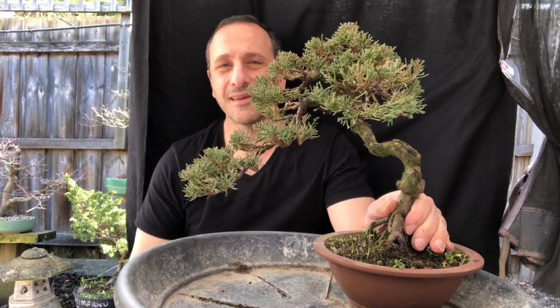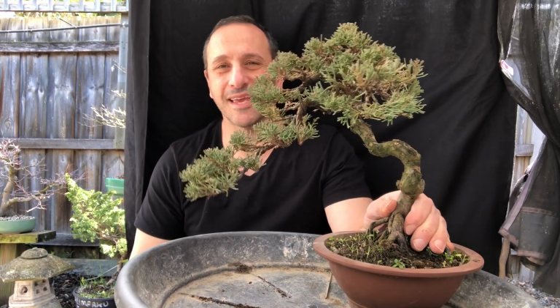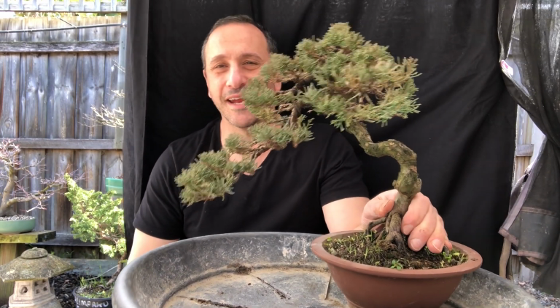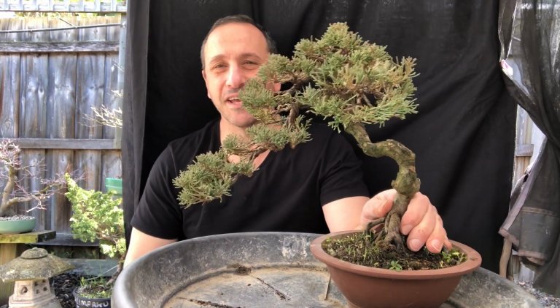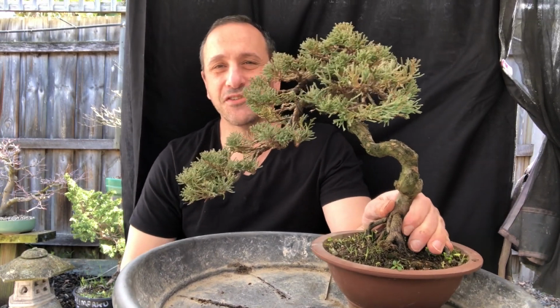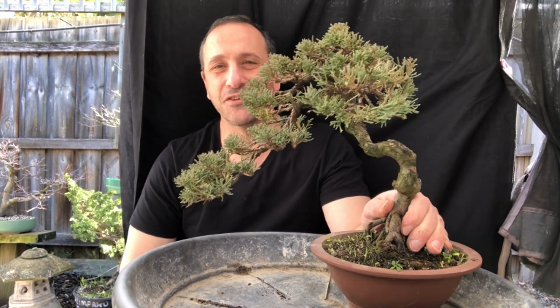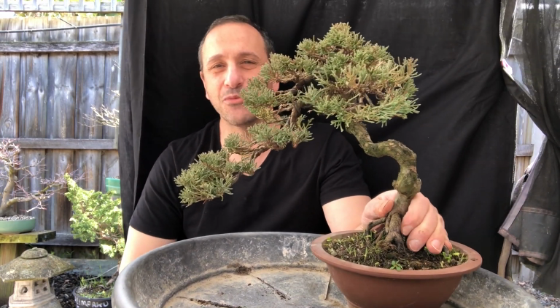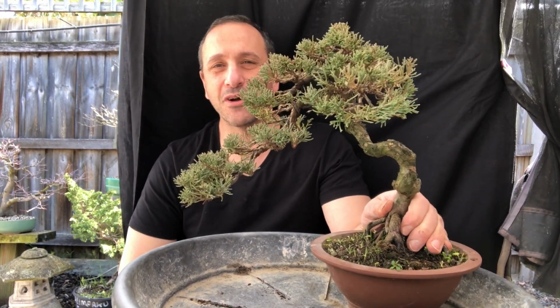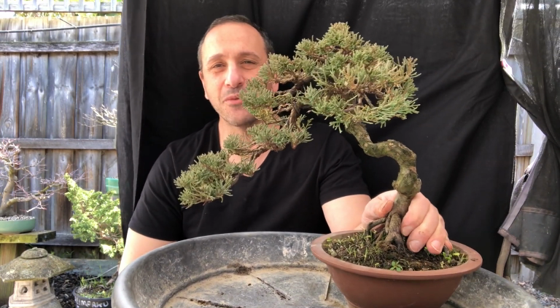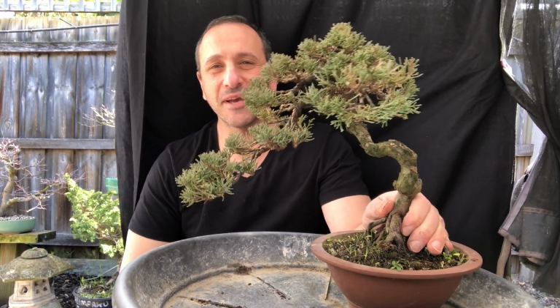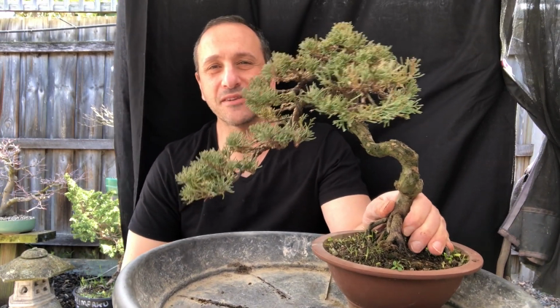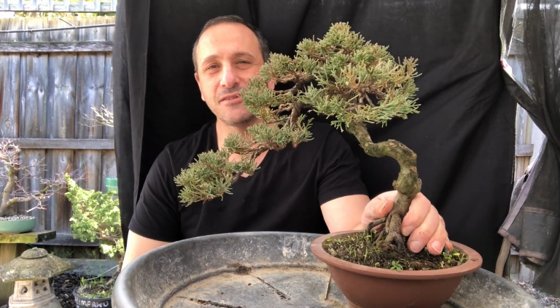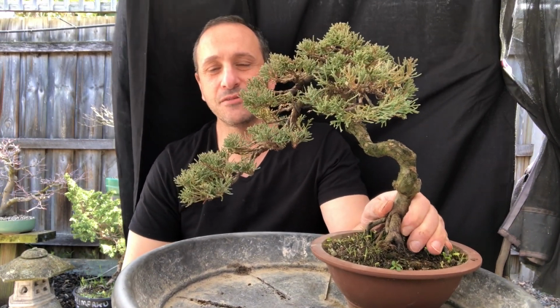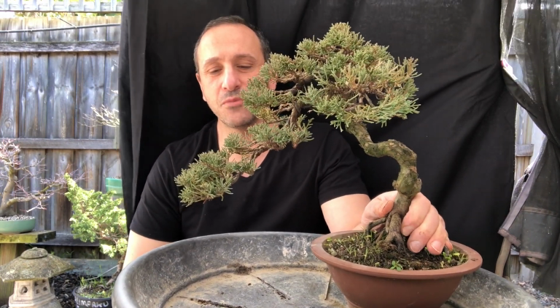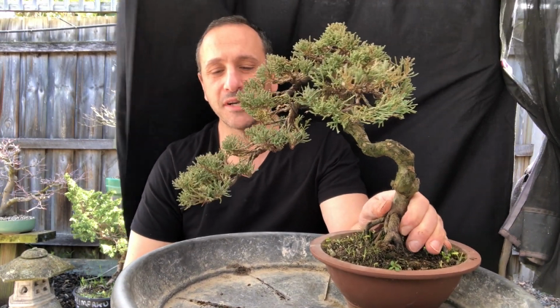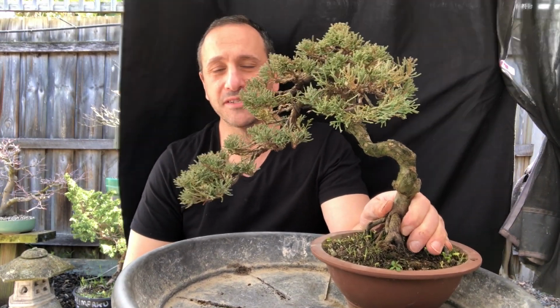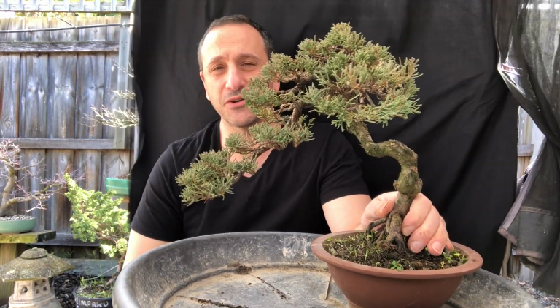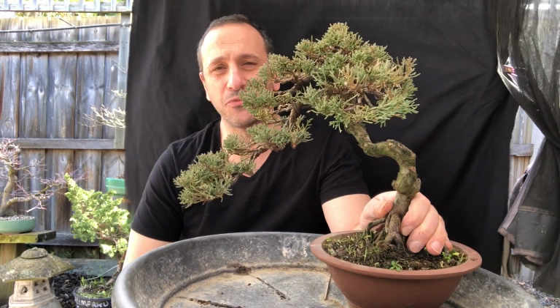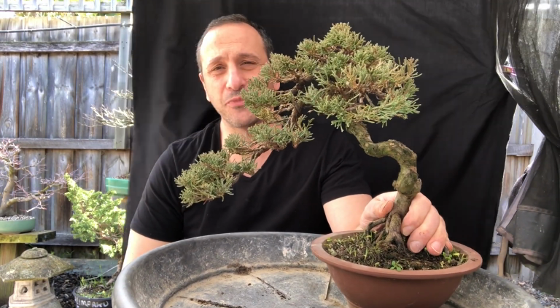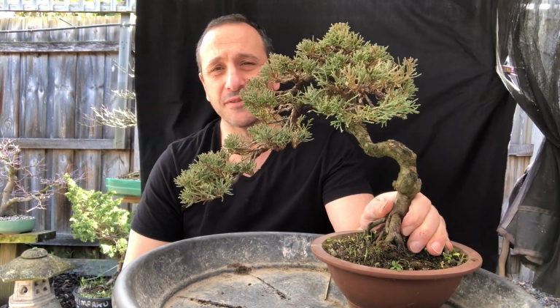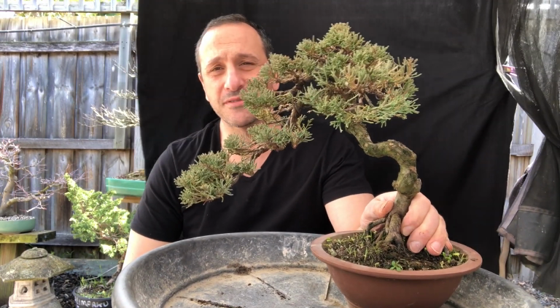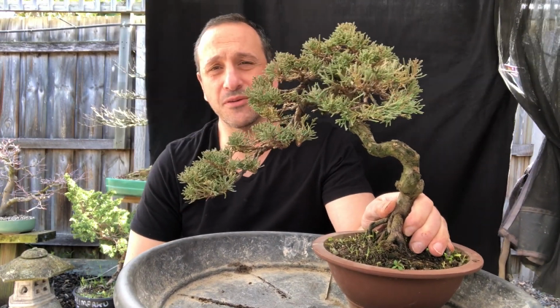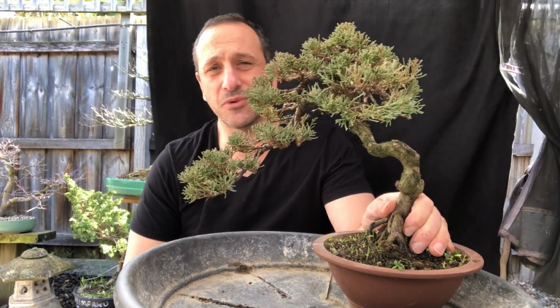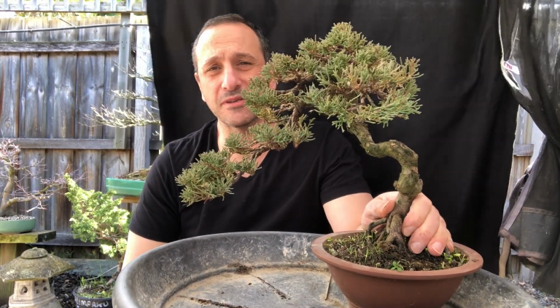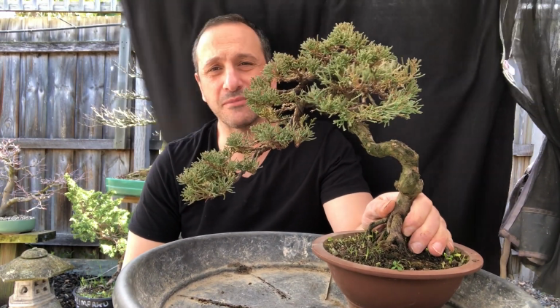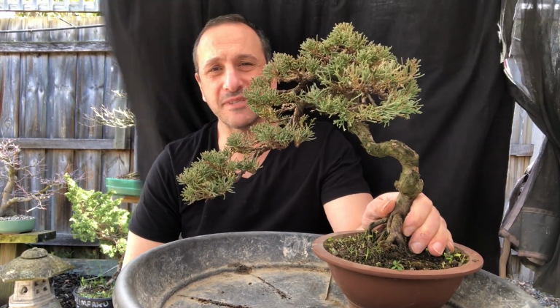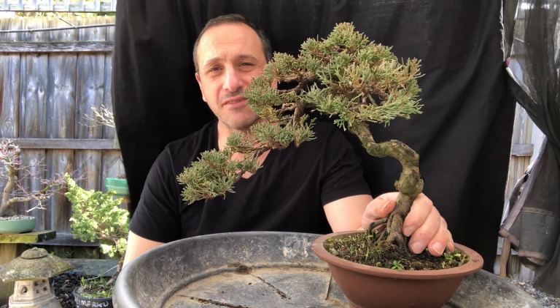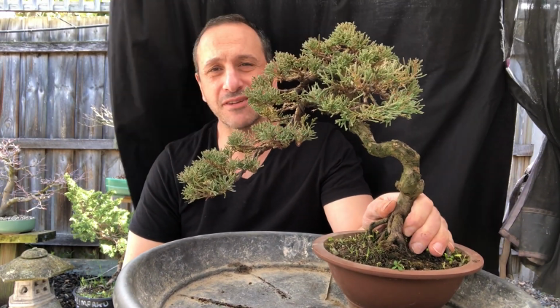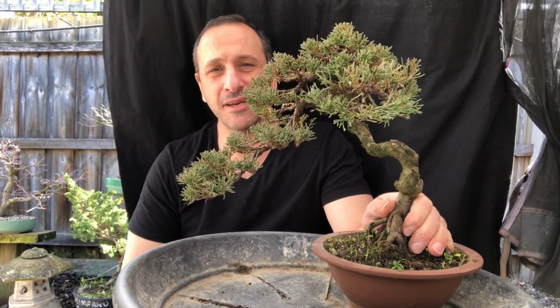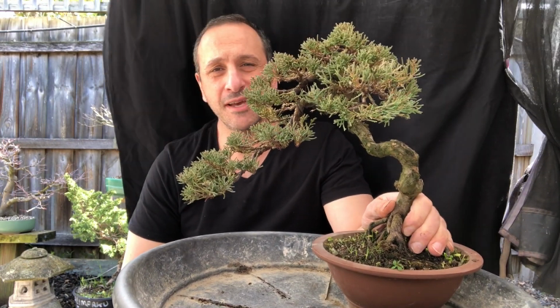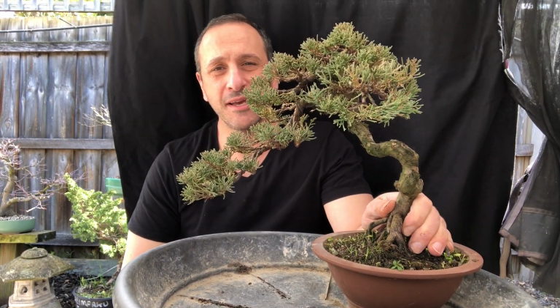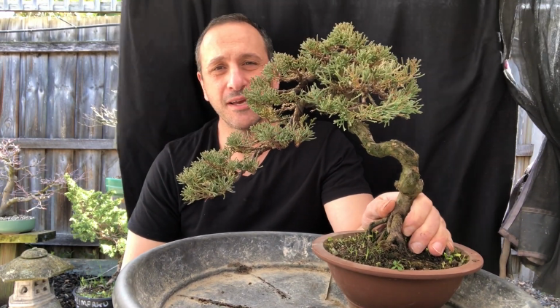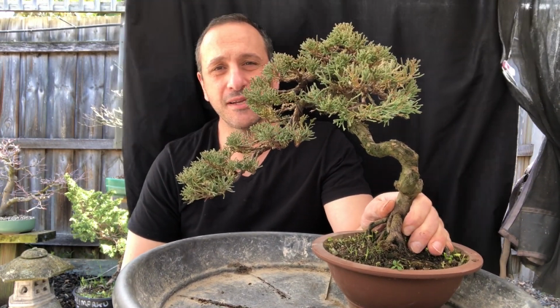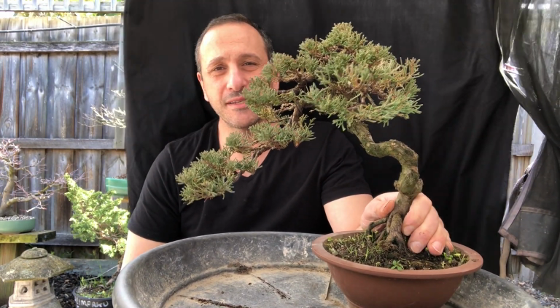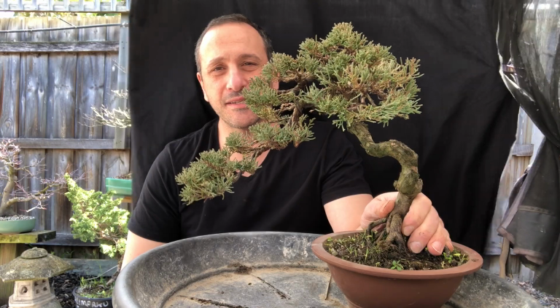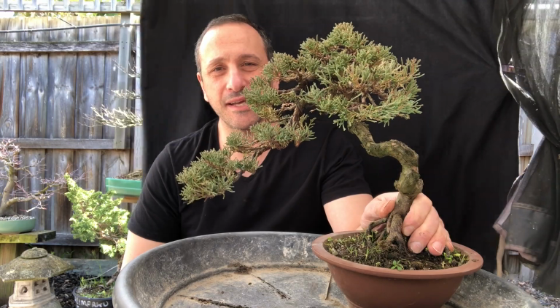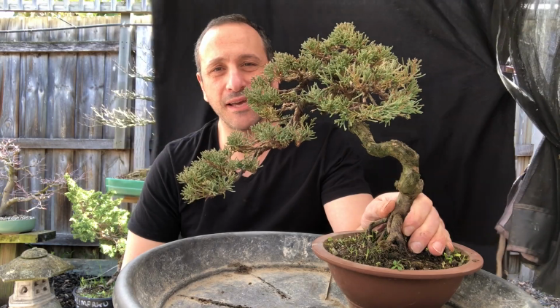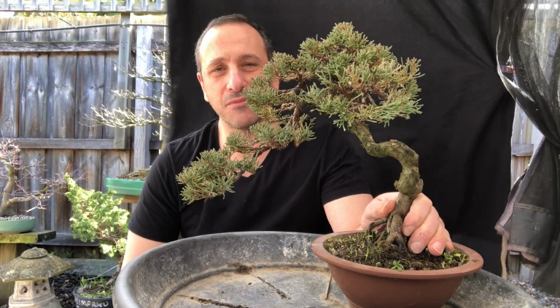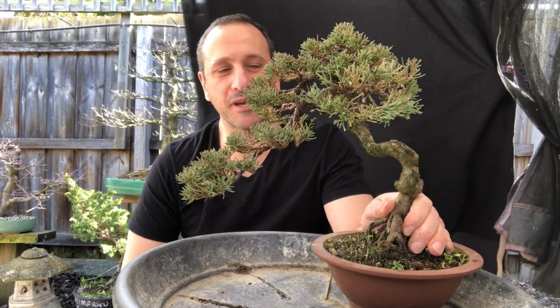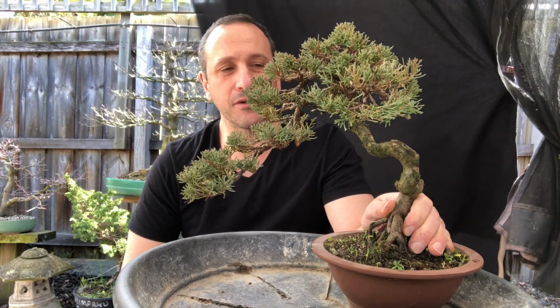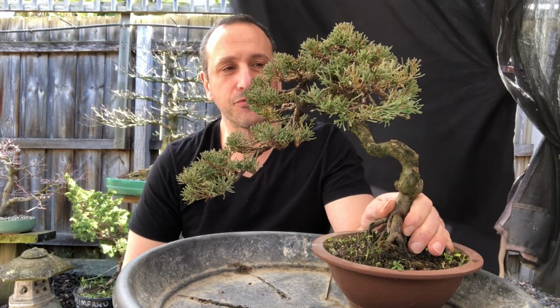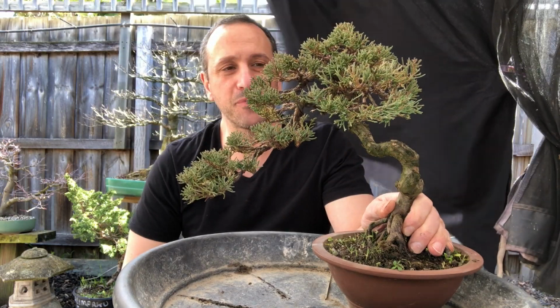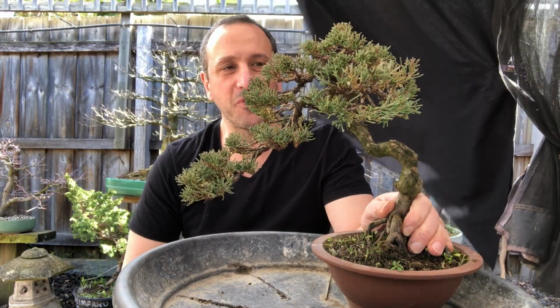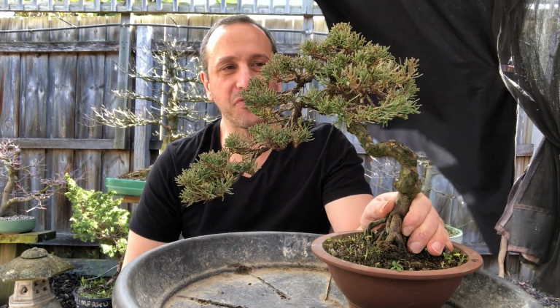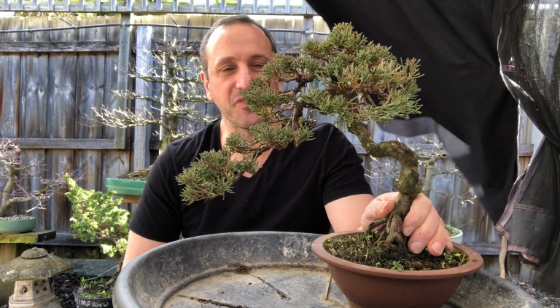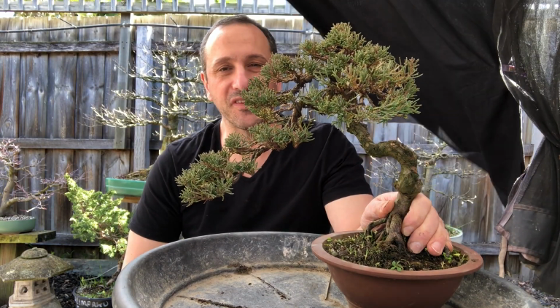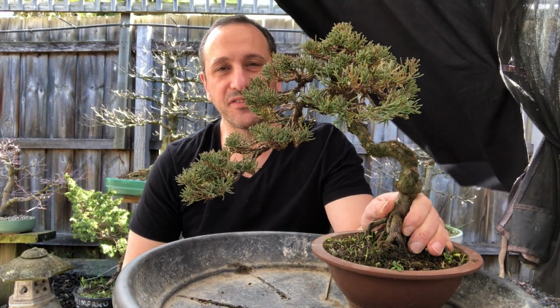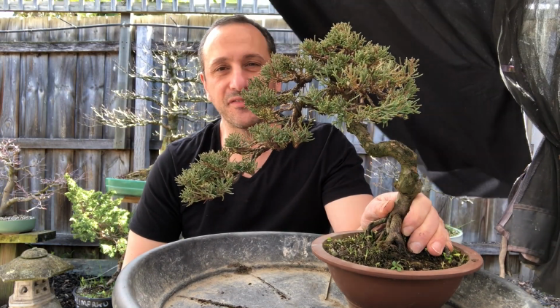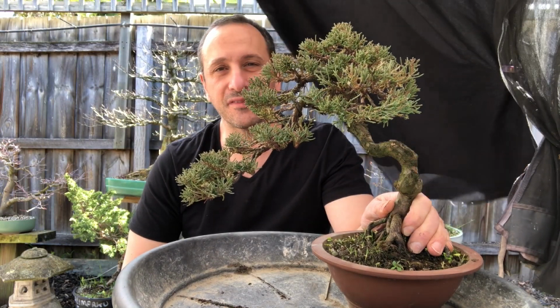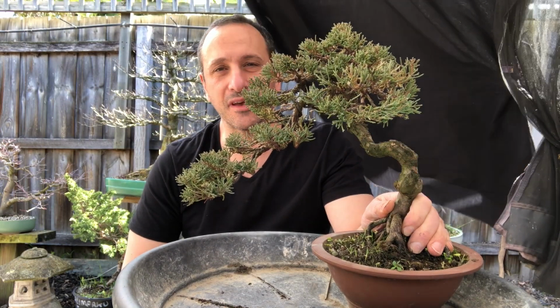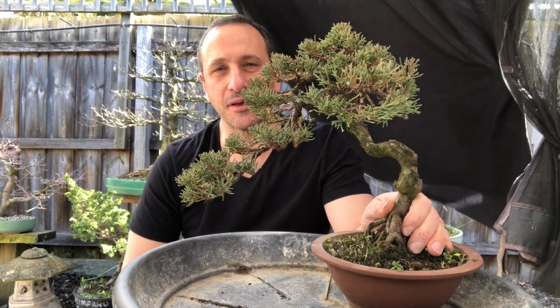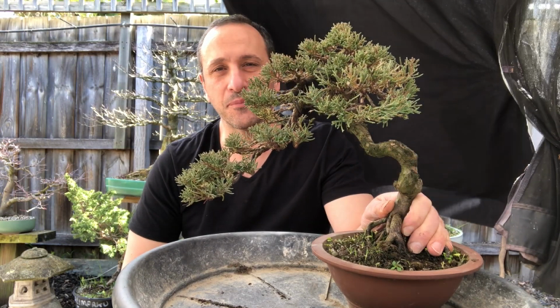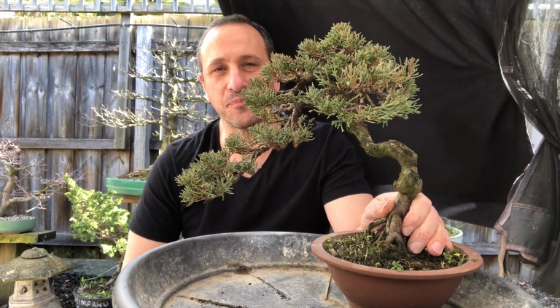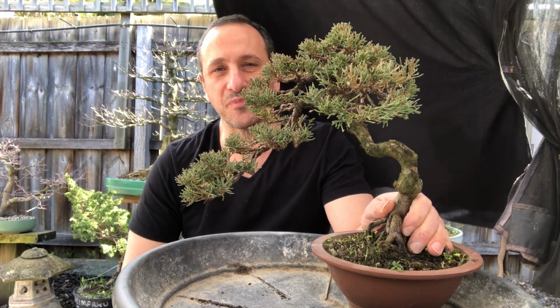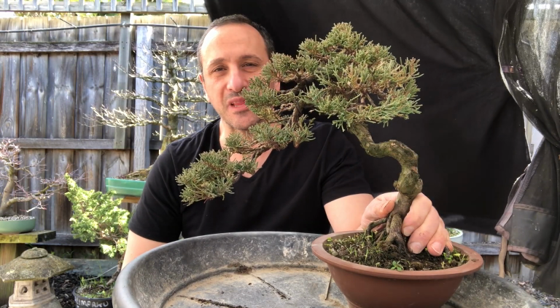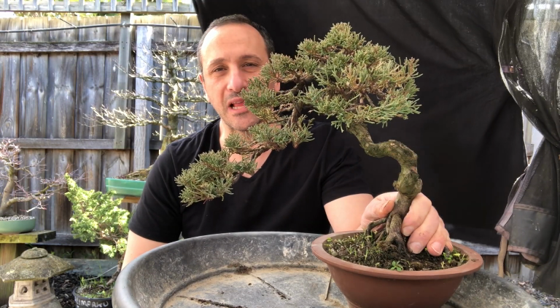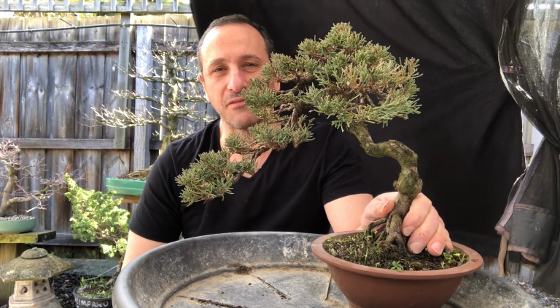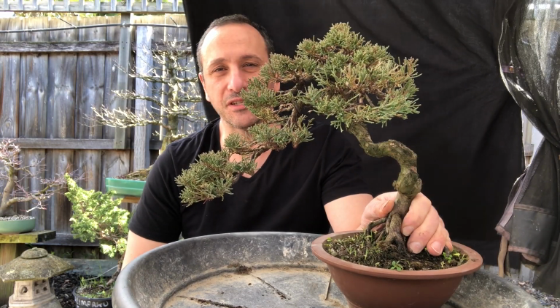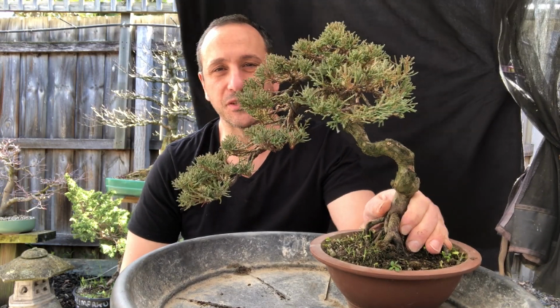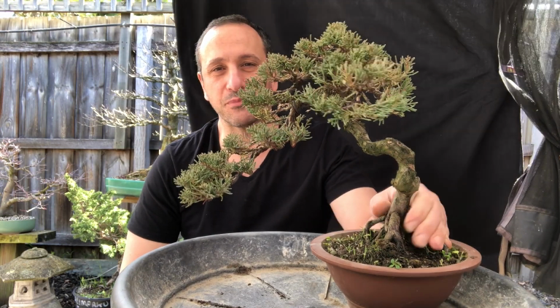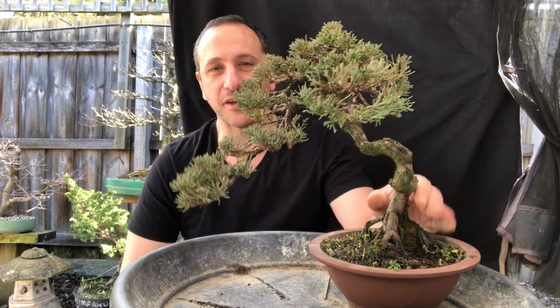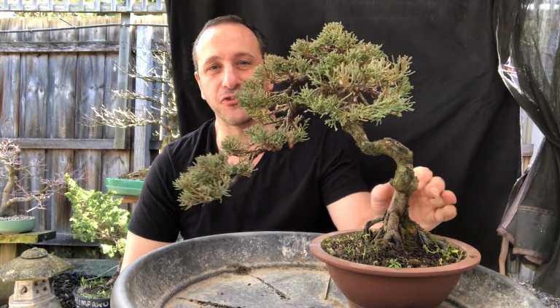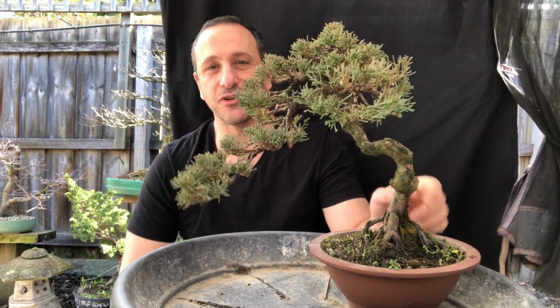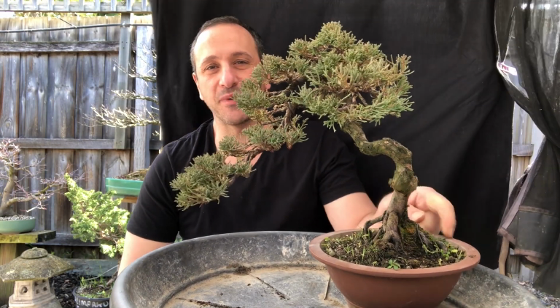G'day YouTube, welcome back to my channel Bonsai Works, I'm David. Today I'm going to repot this lovely Shinpaku Juniper.